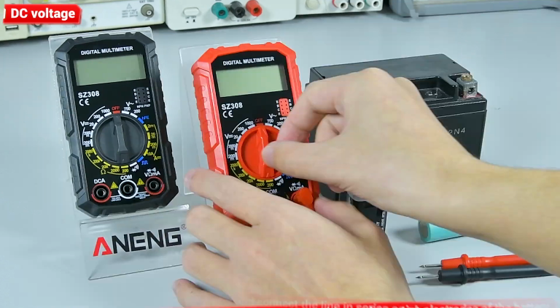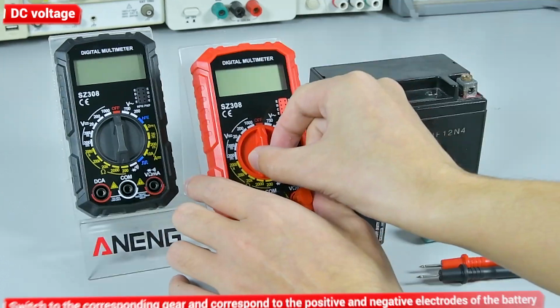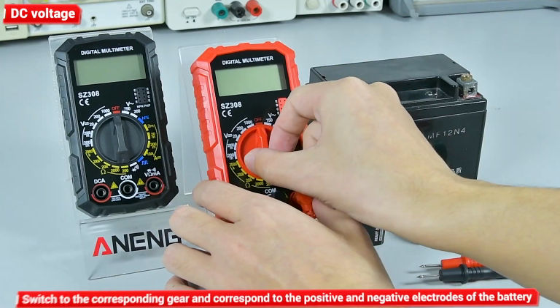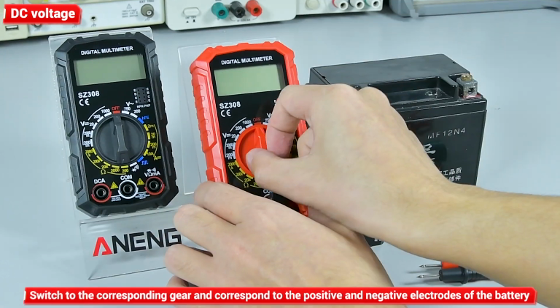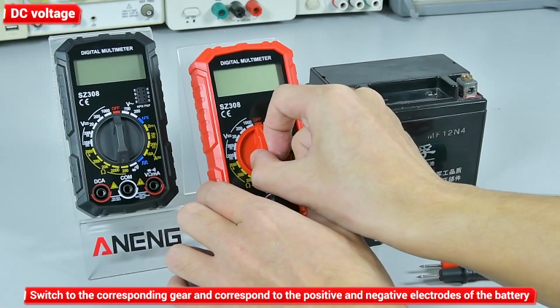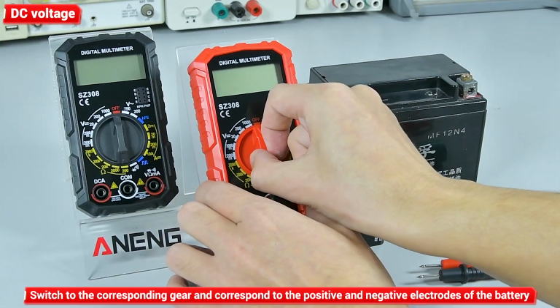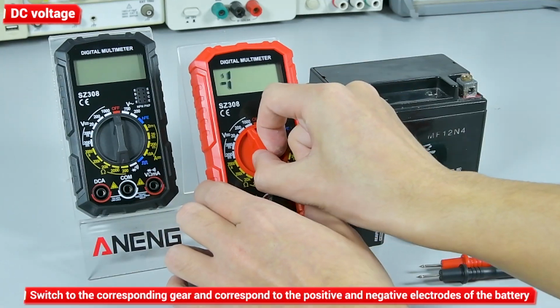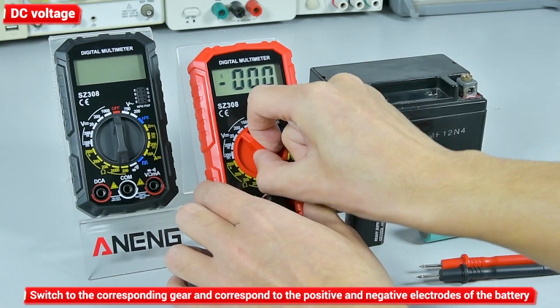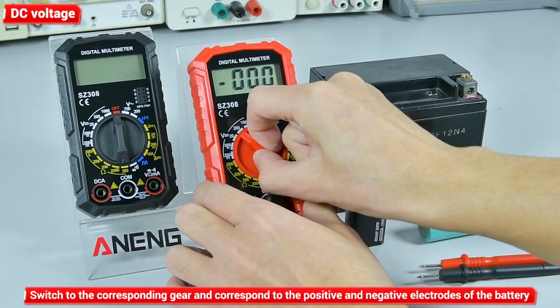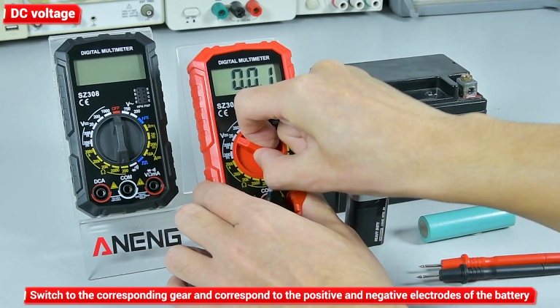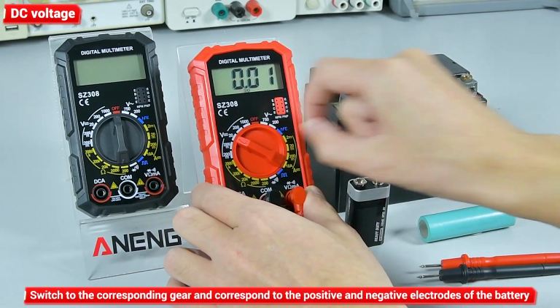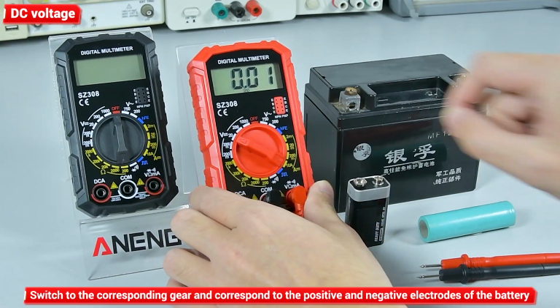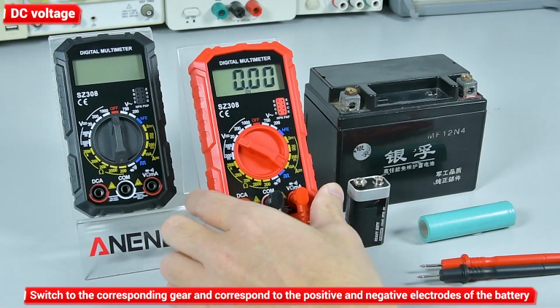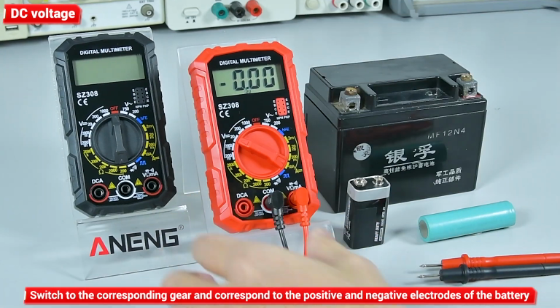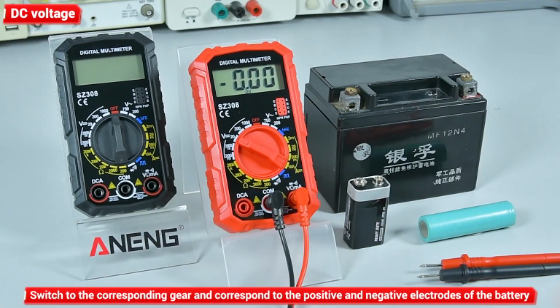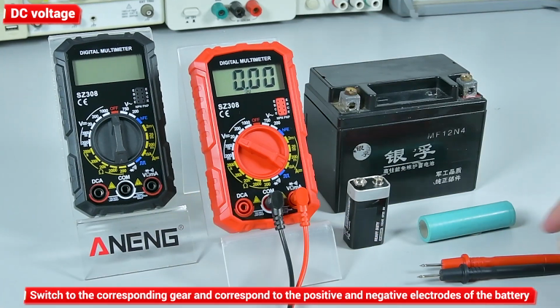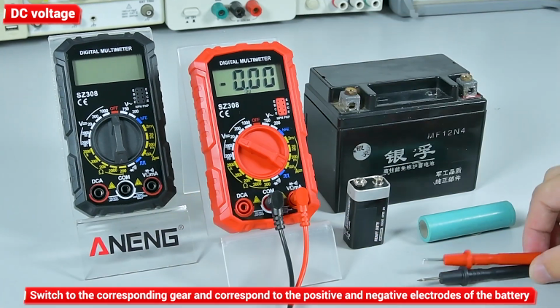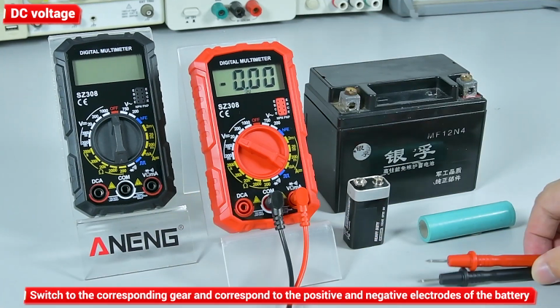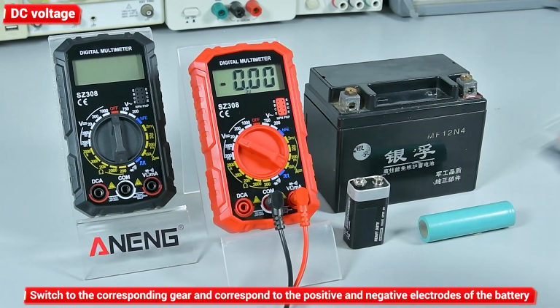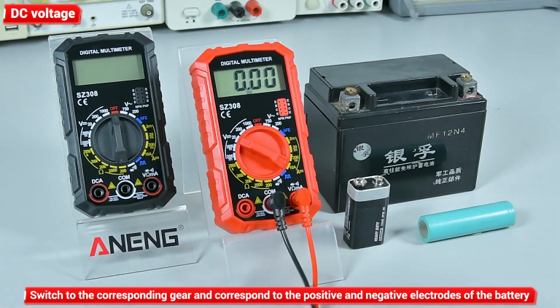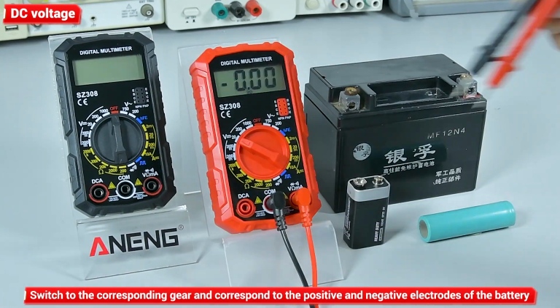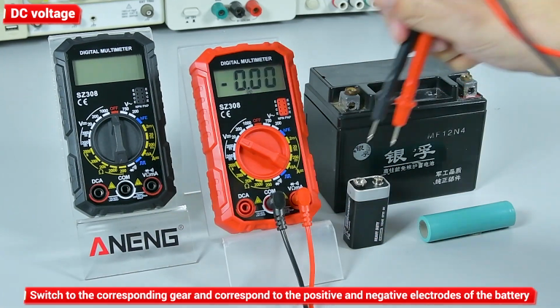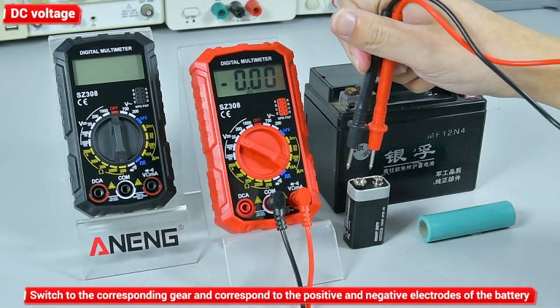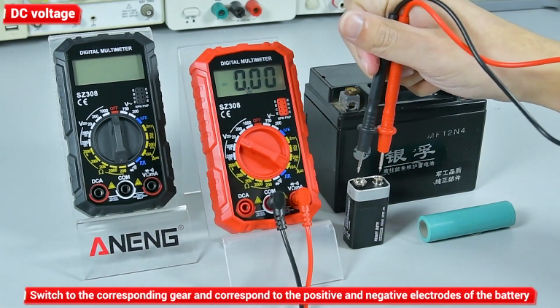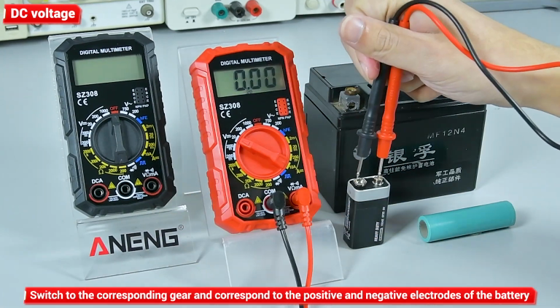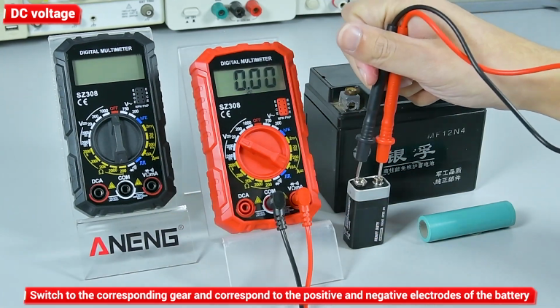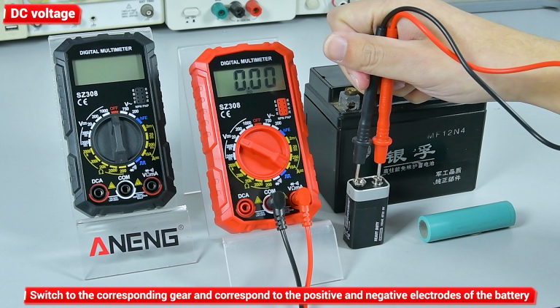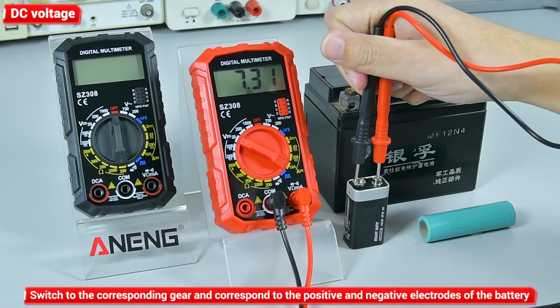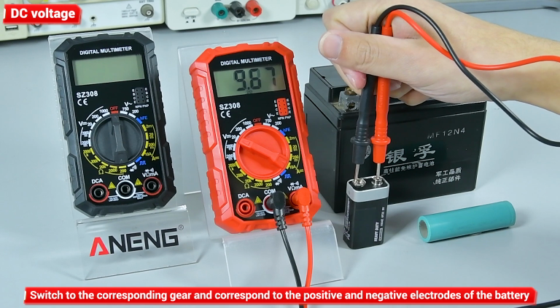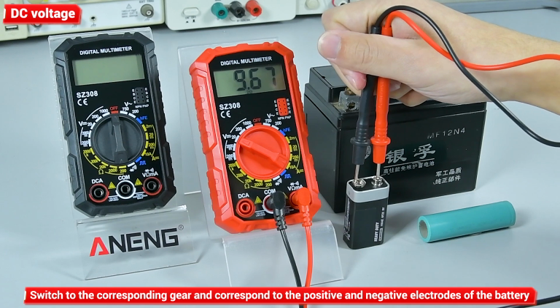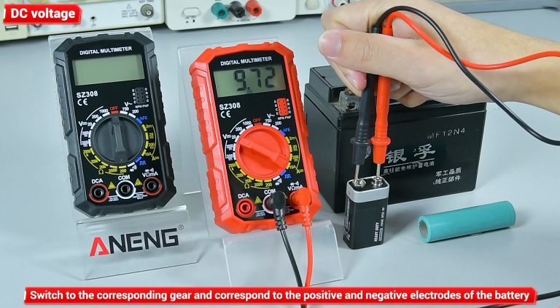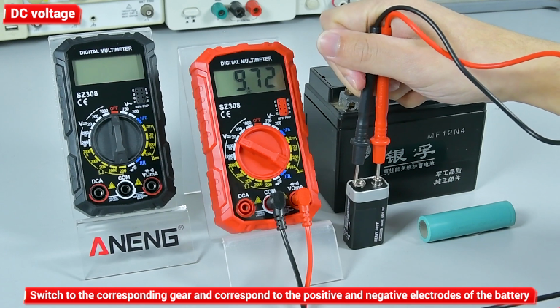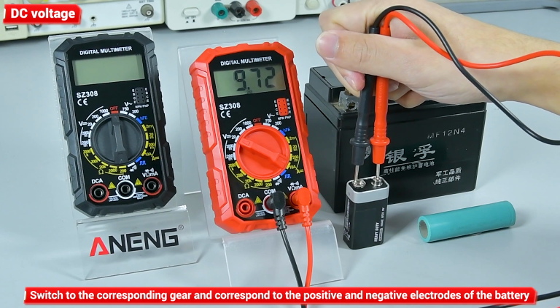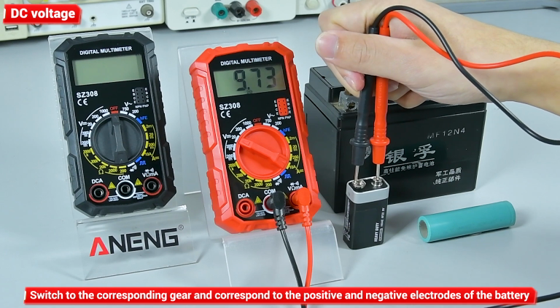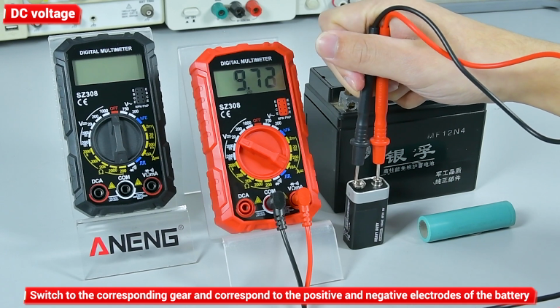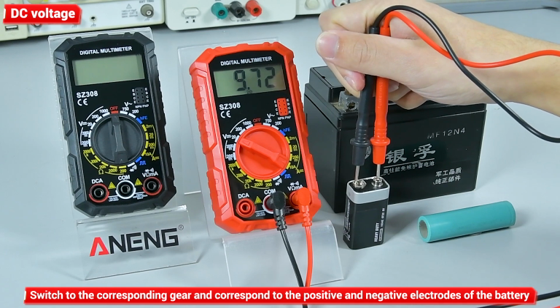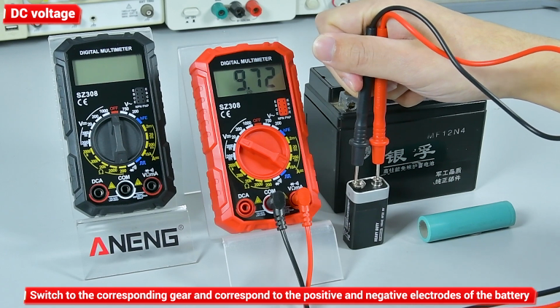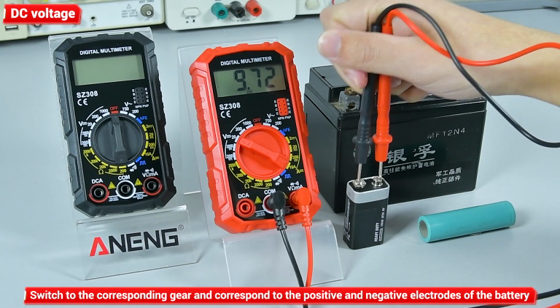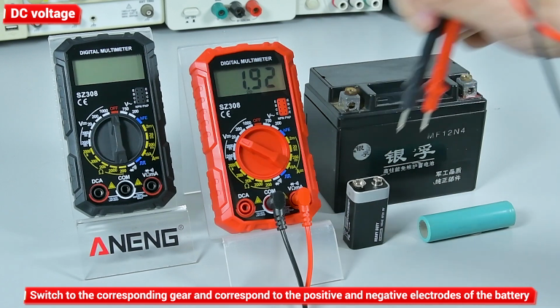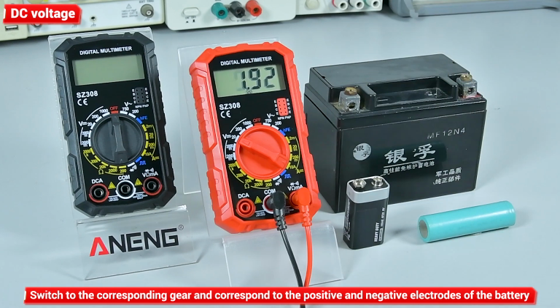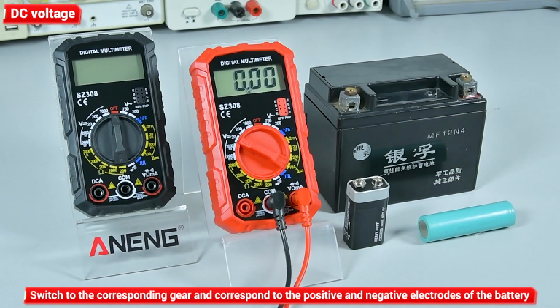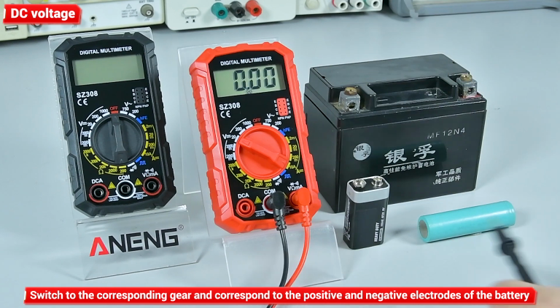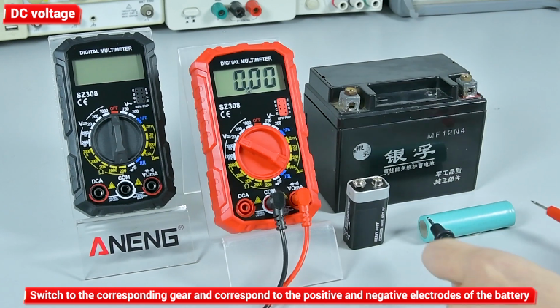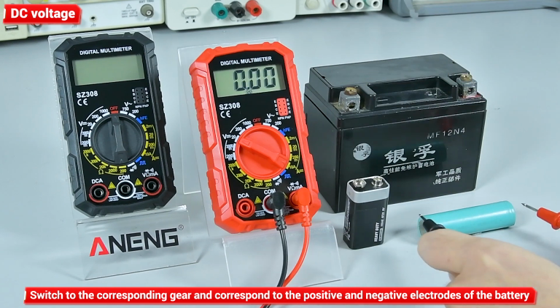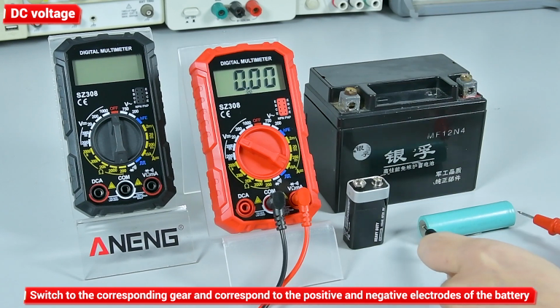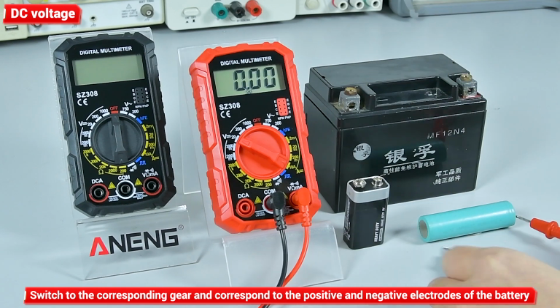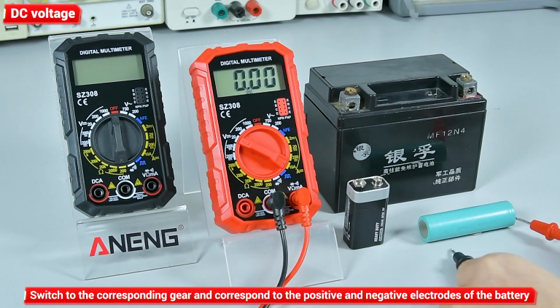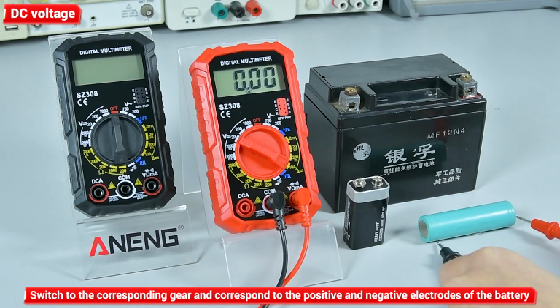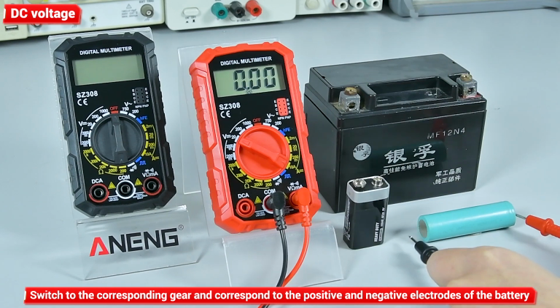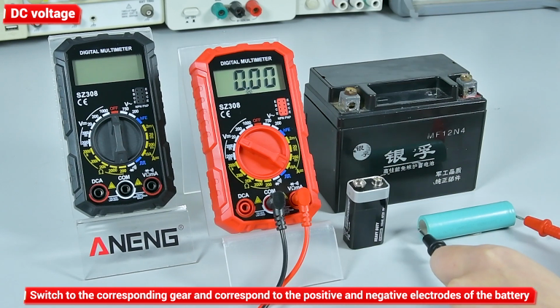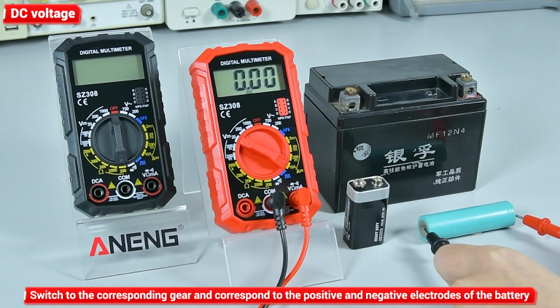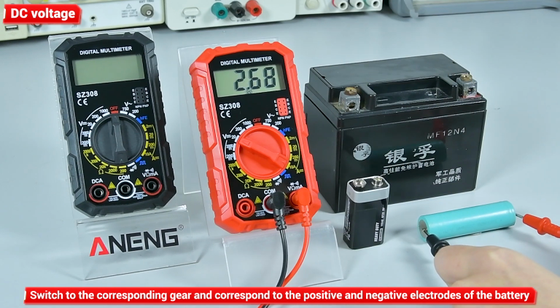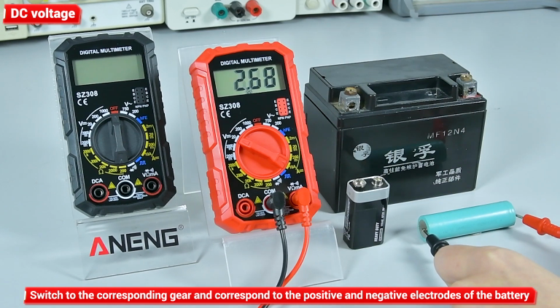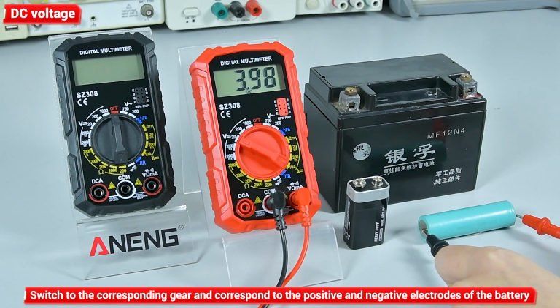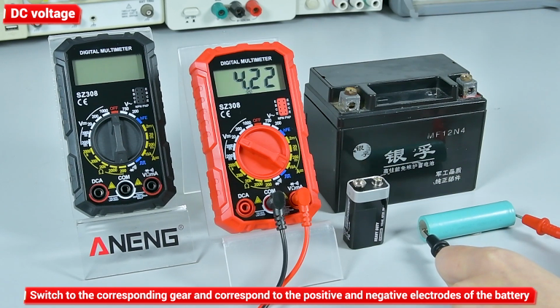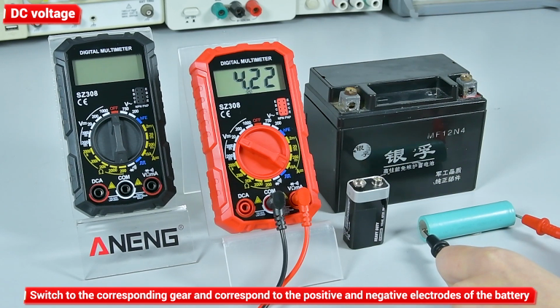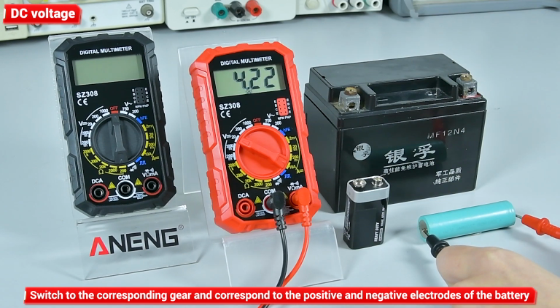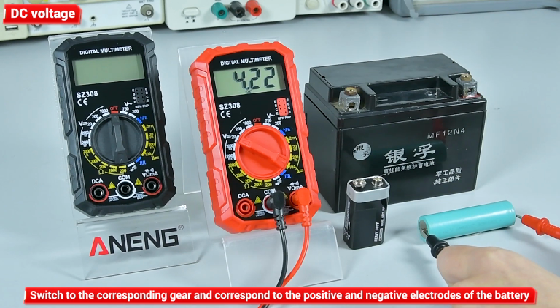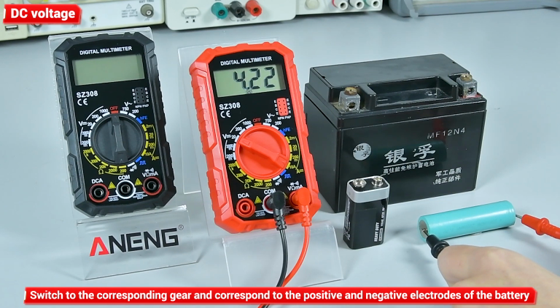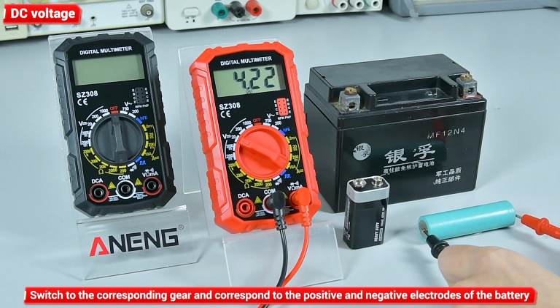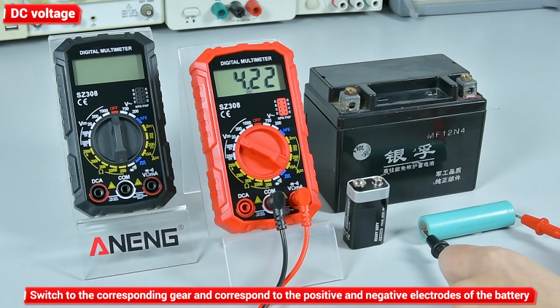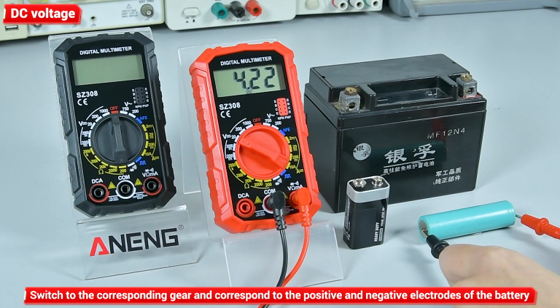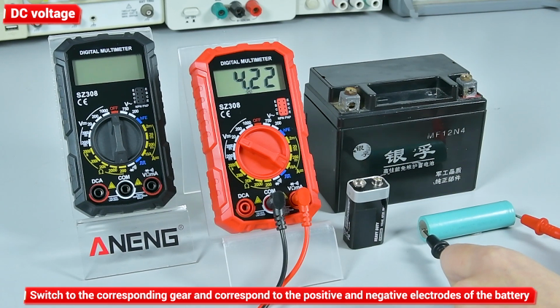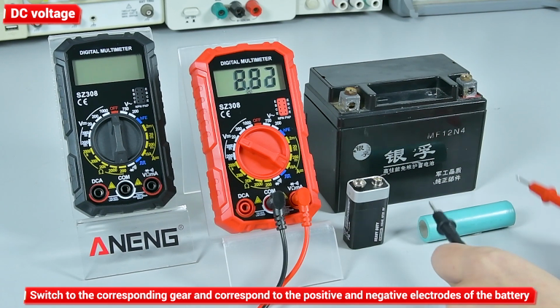DC voltage measurement: switch to the corresponding gear and touch the watch pen to the positive and negative electrodes of the battery.